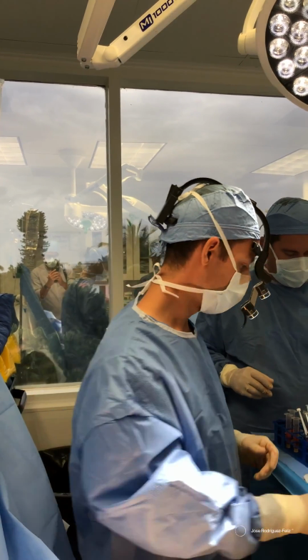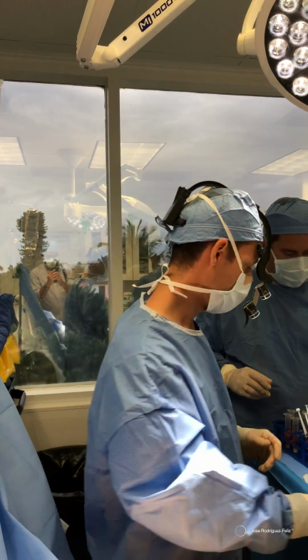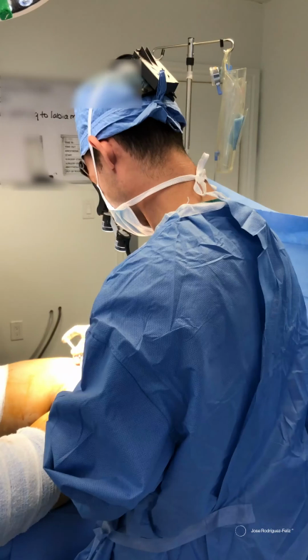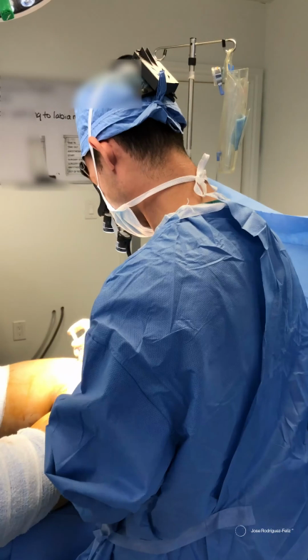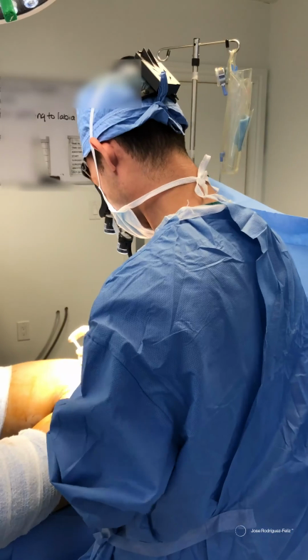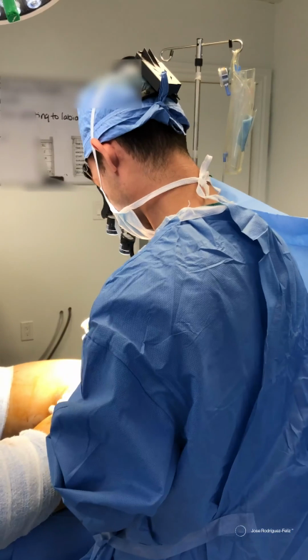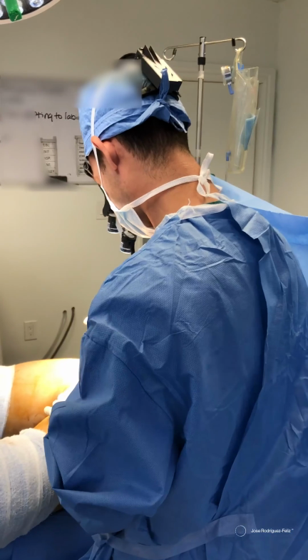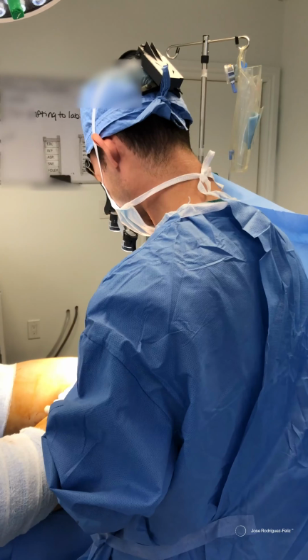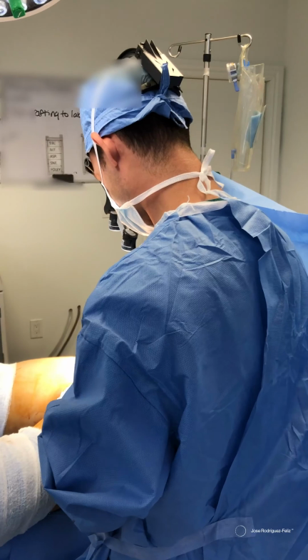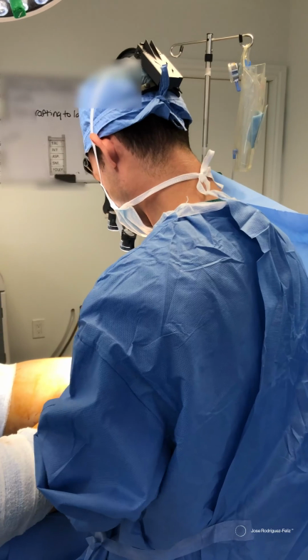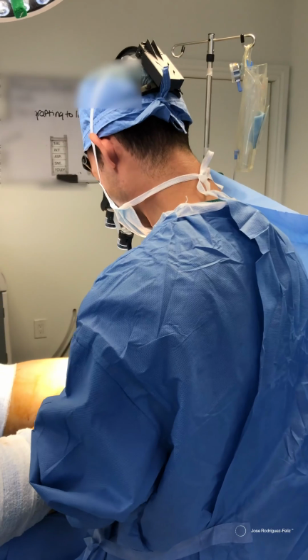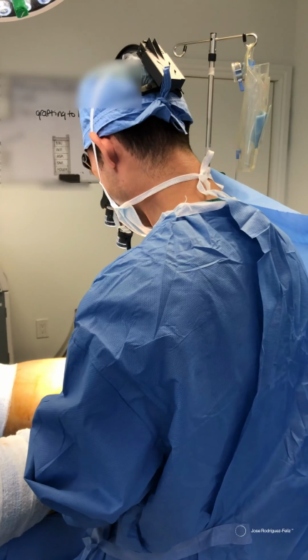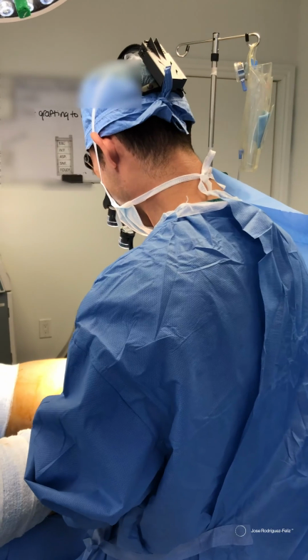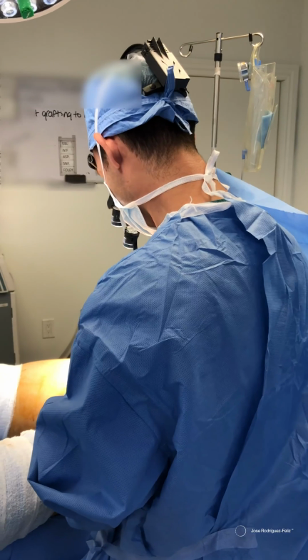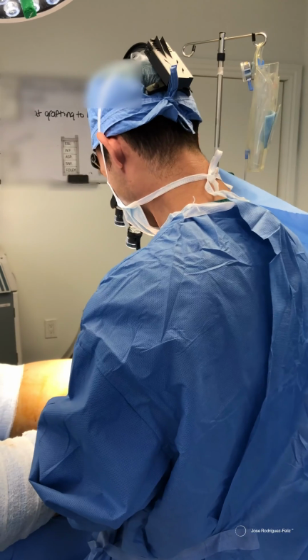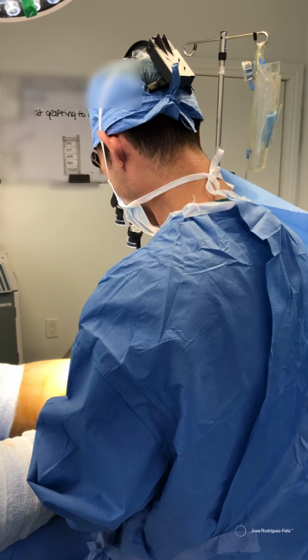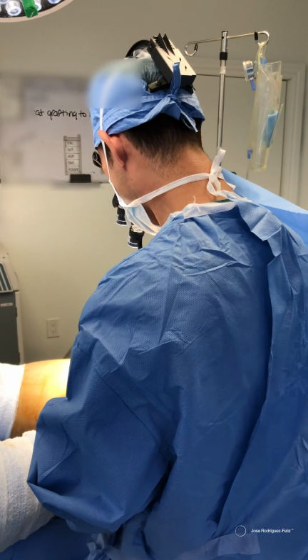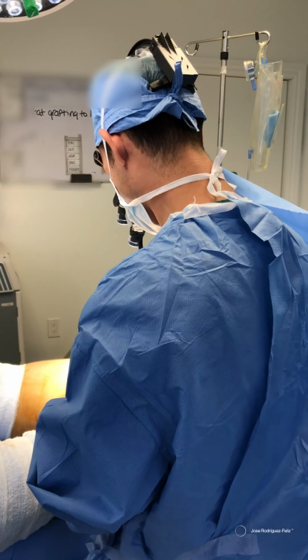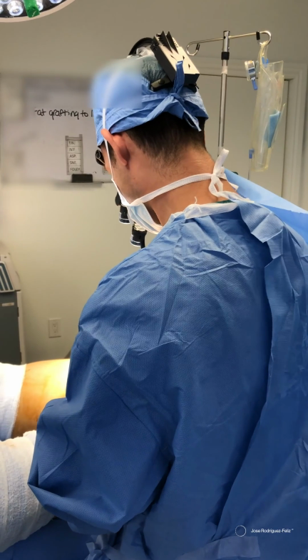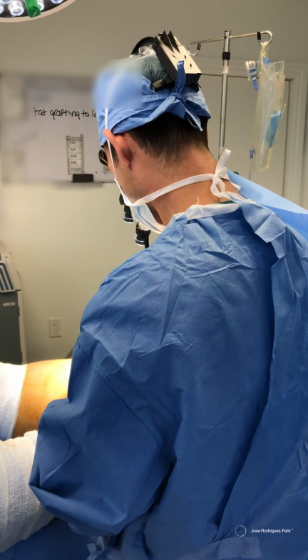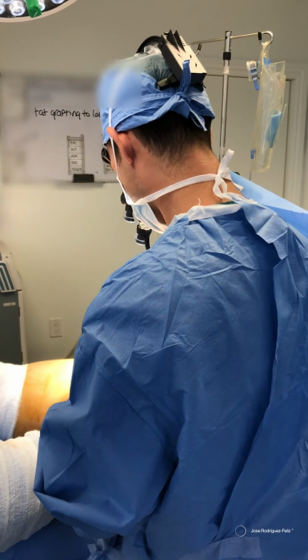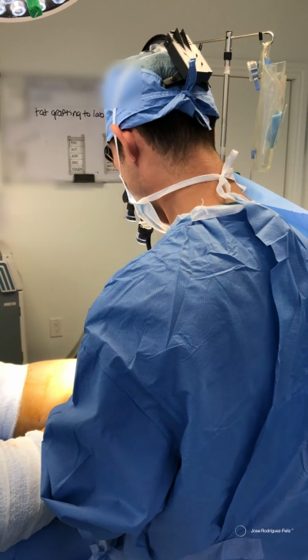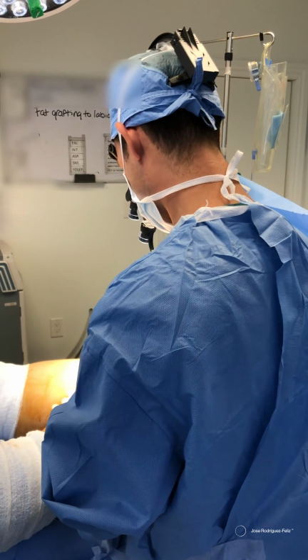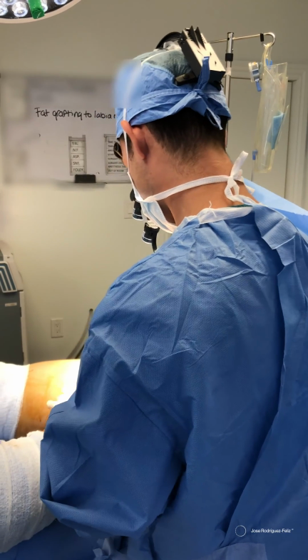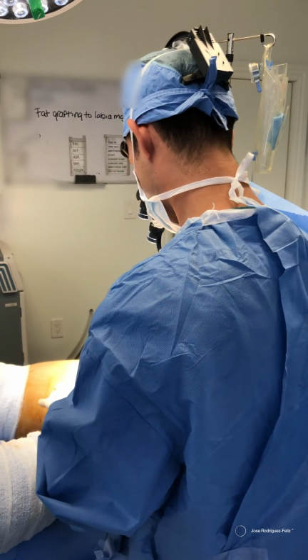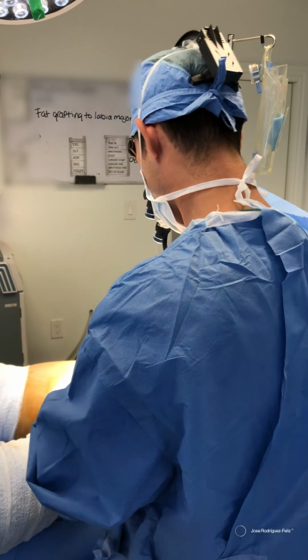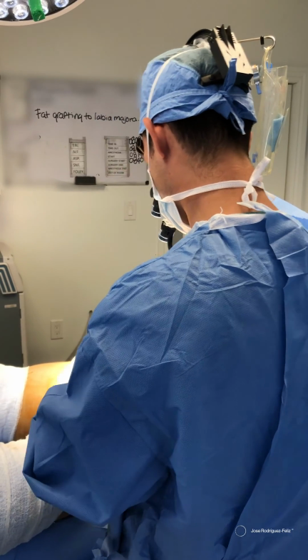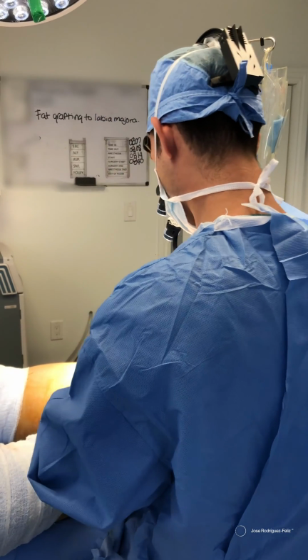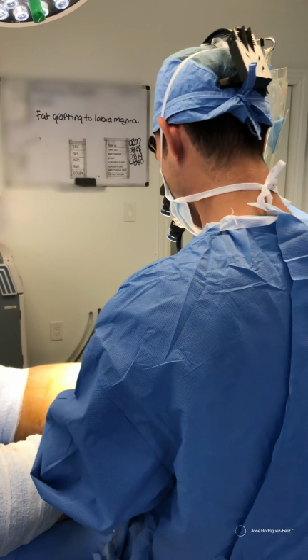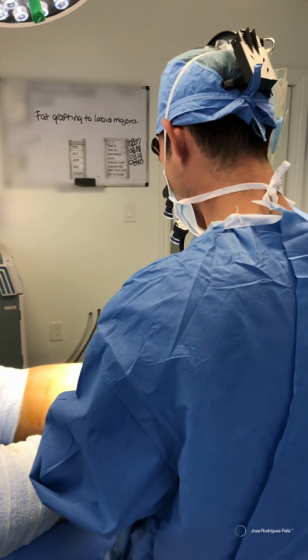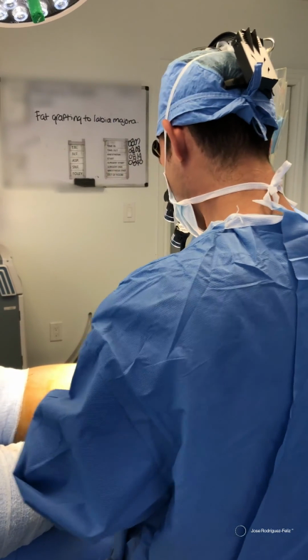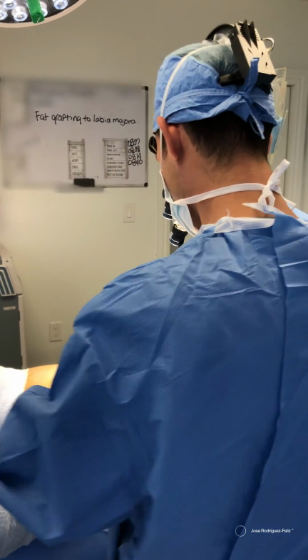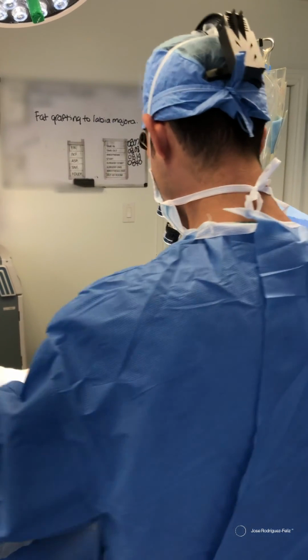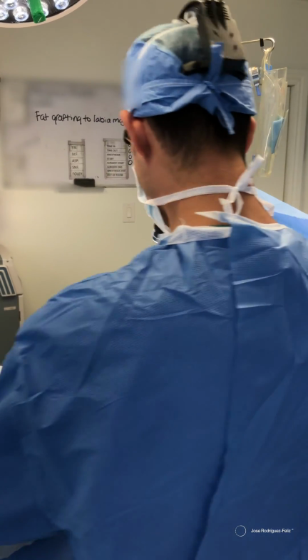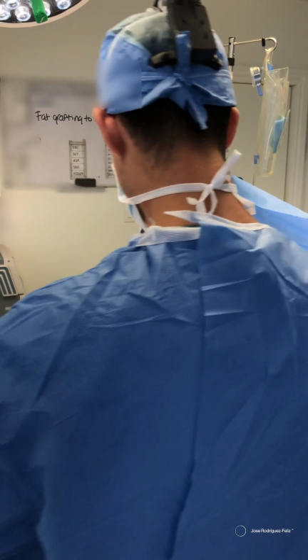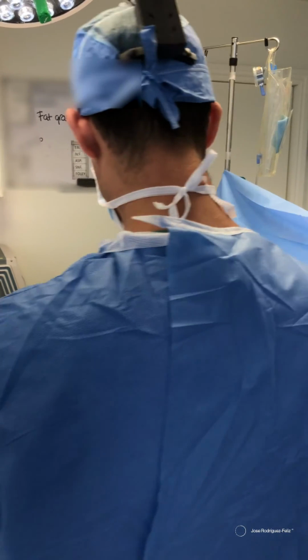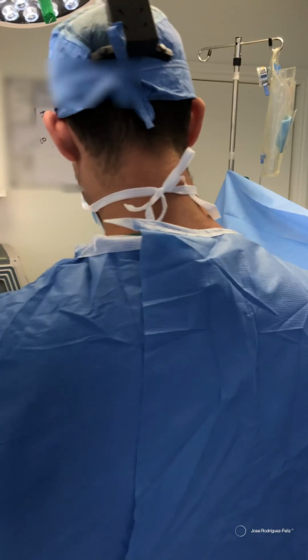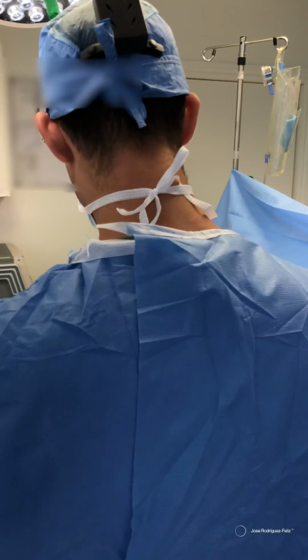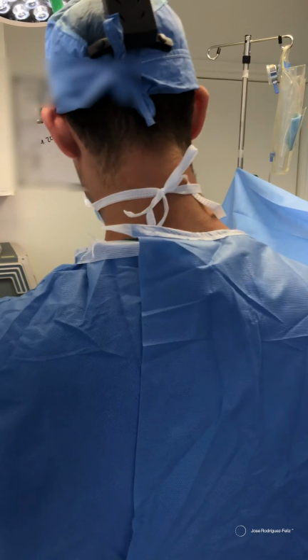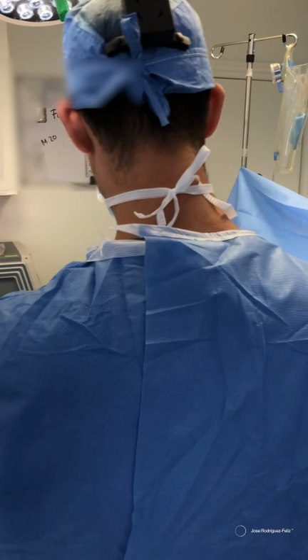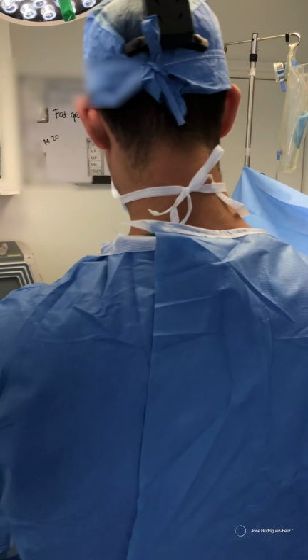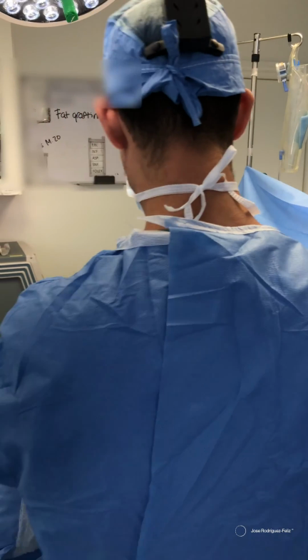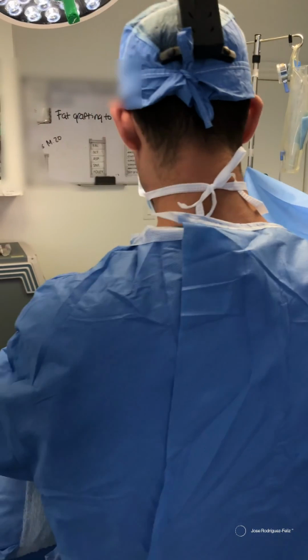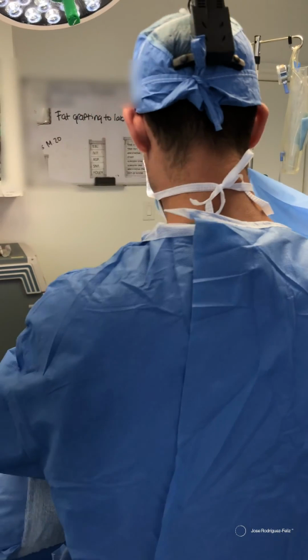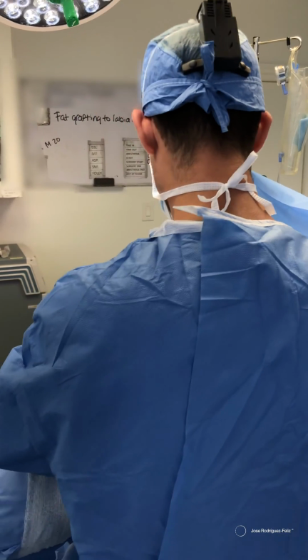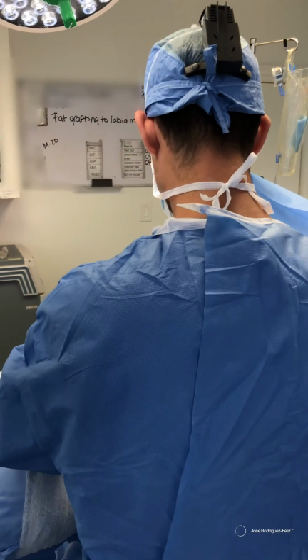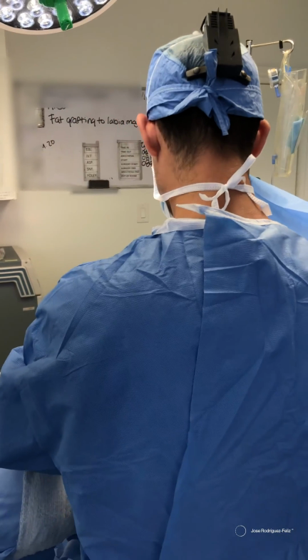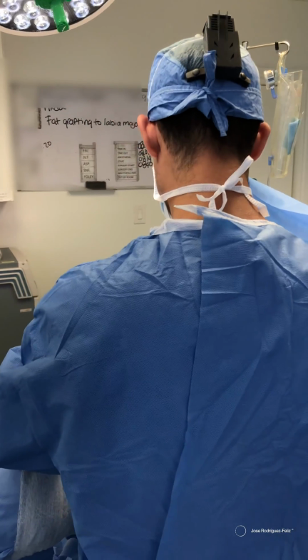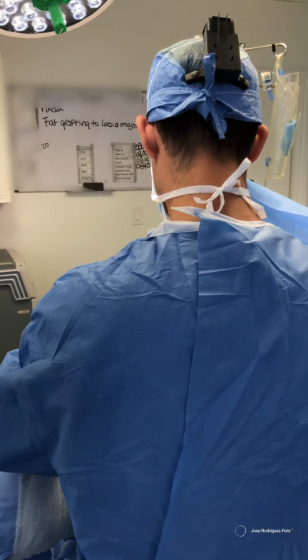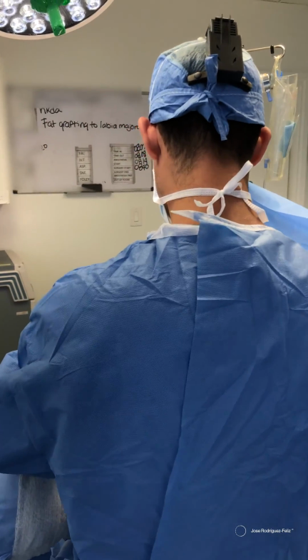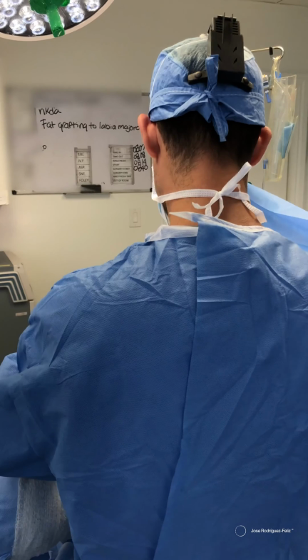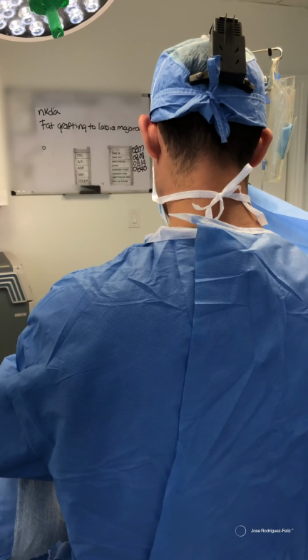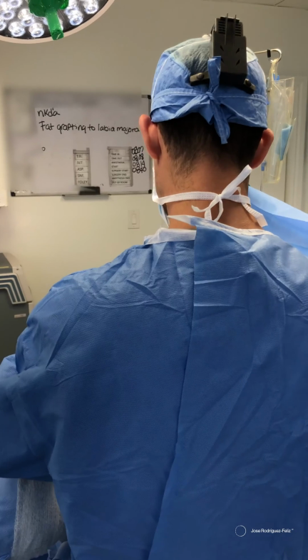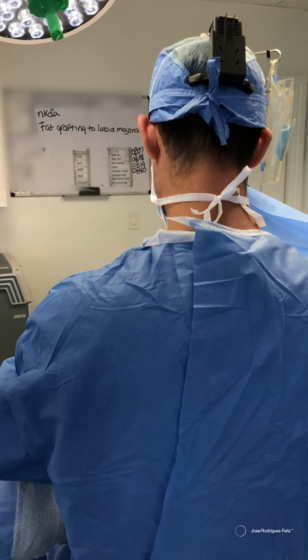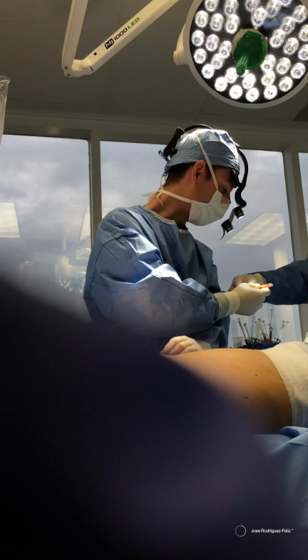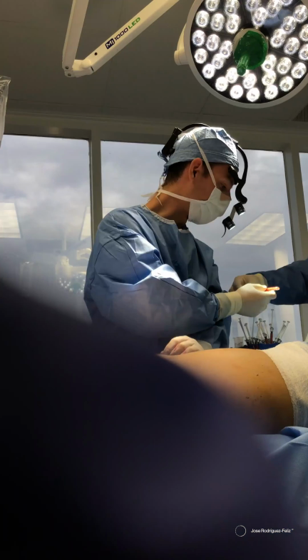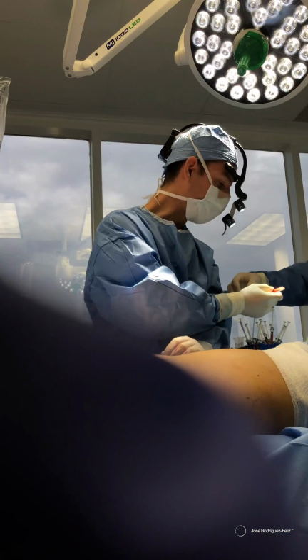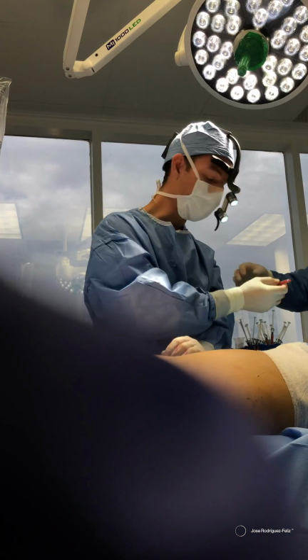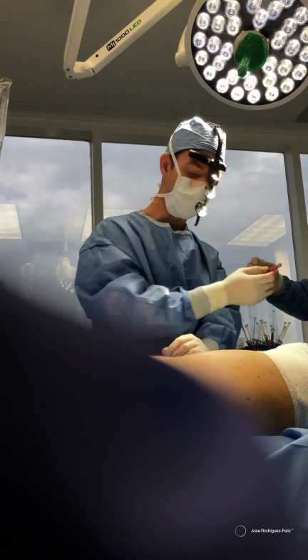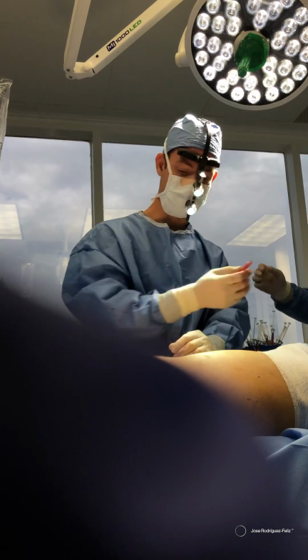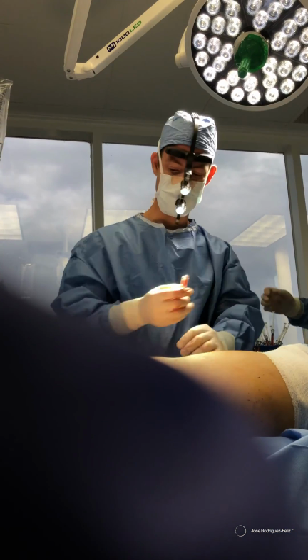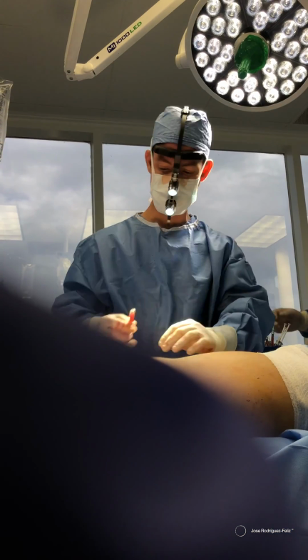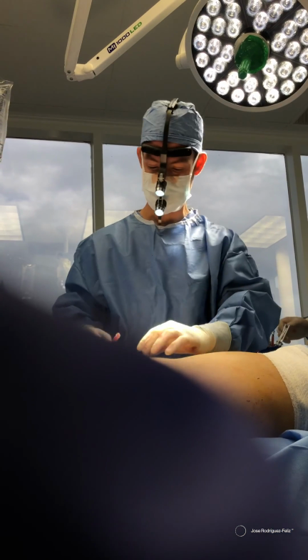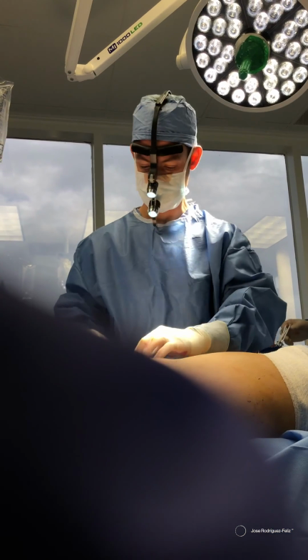Now we are injecting the fat grafting that we processed into the area of the mons pubis.